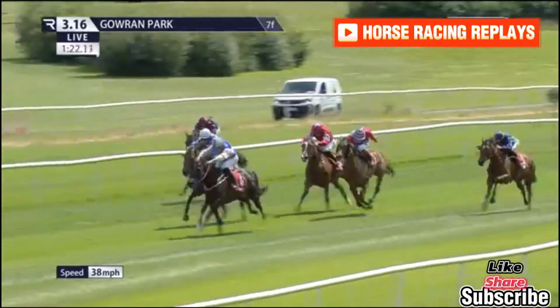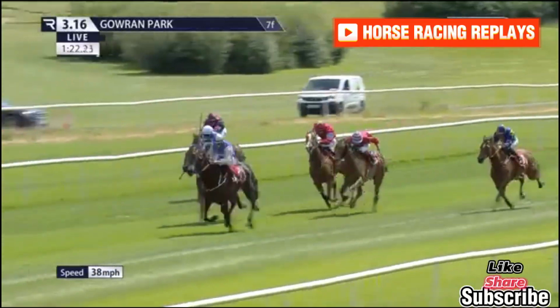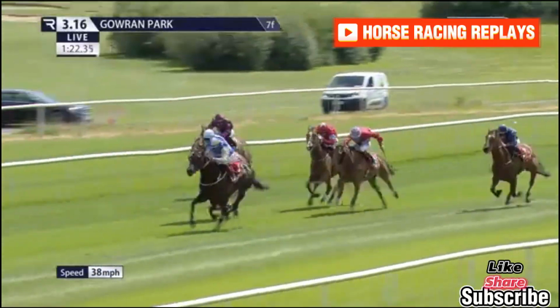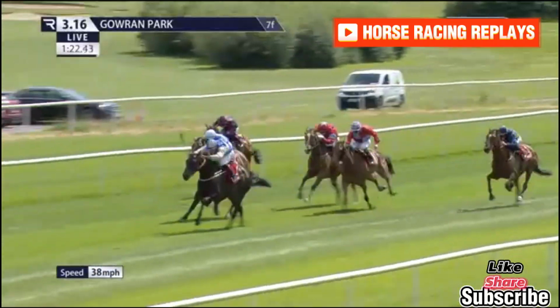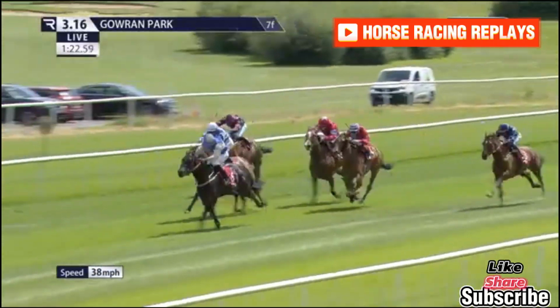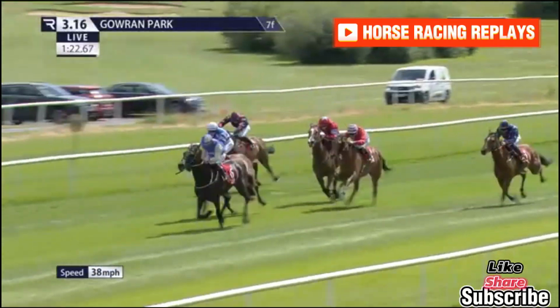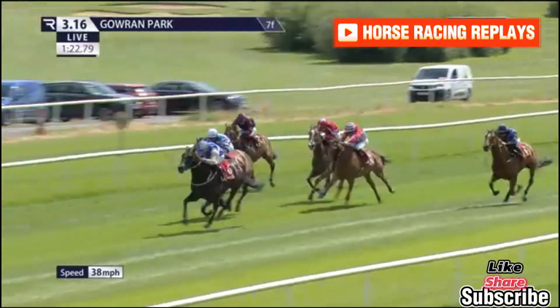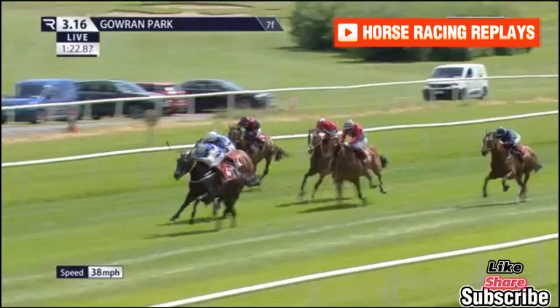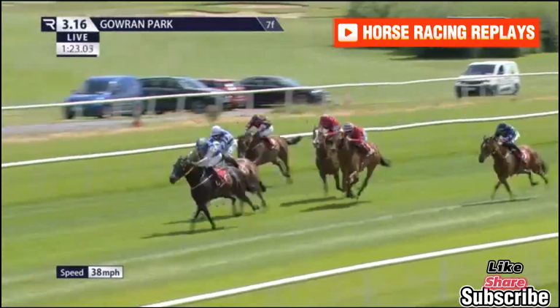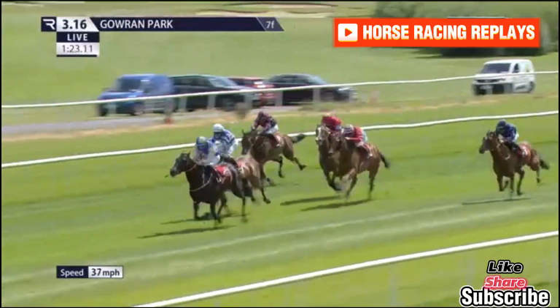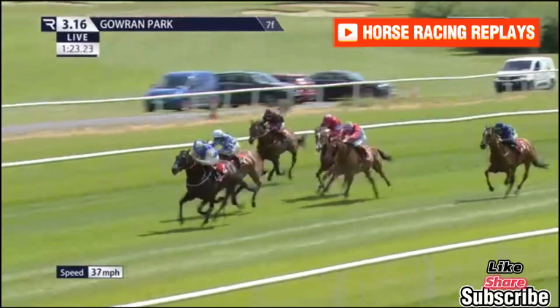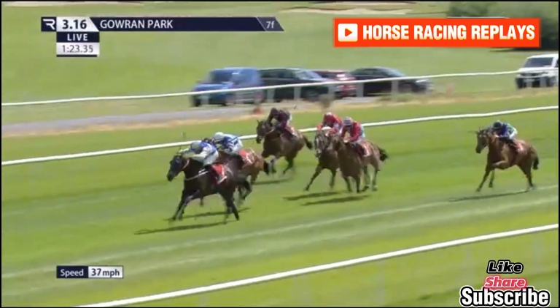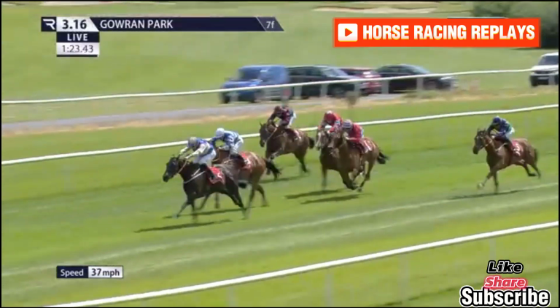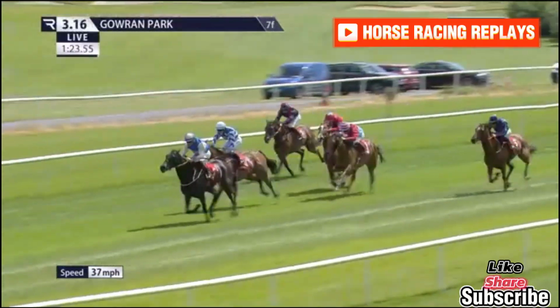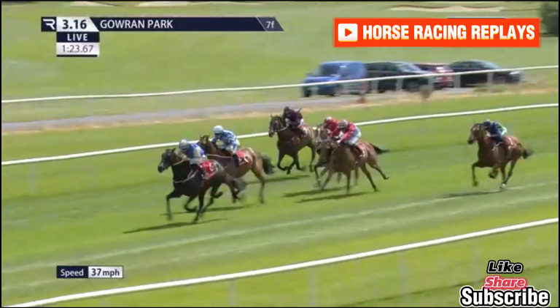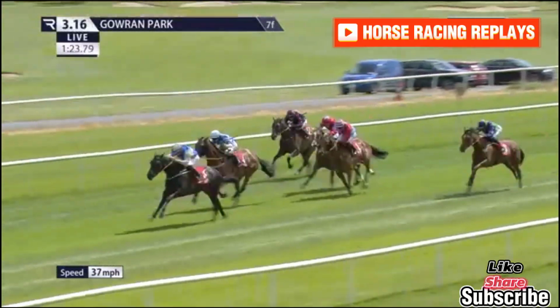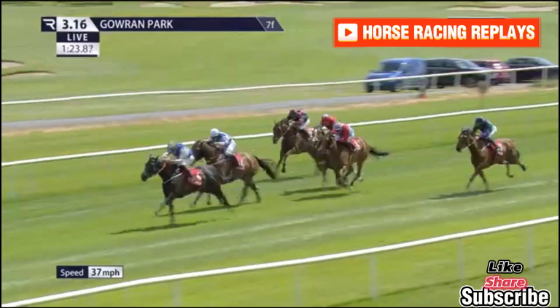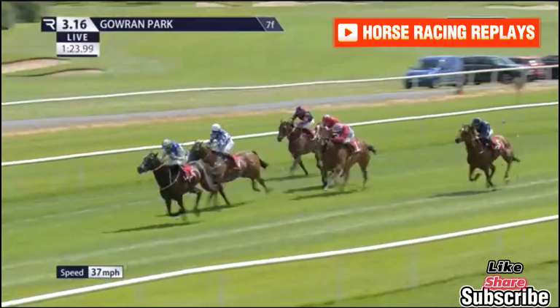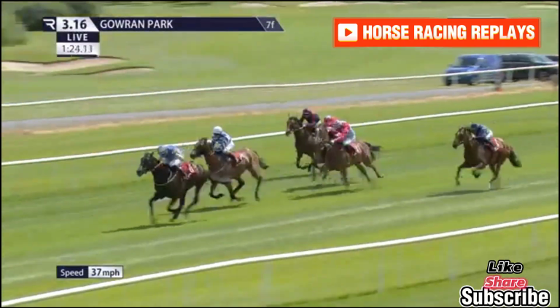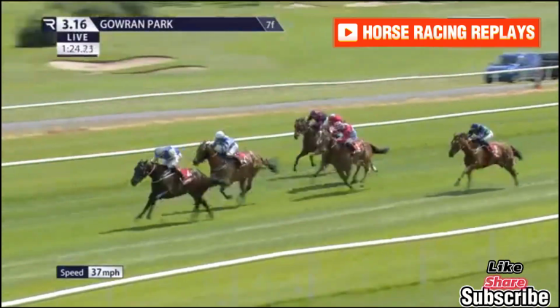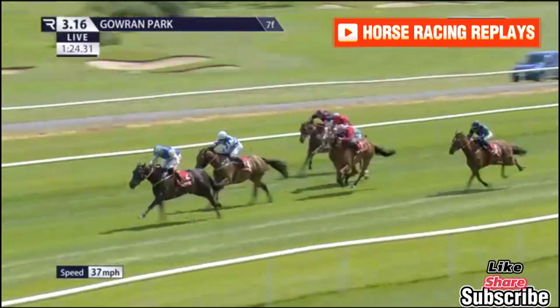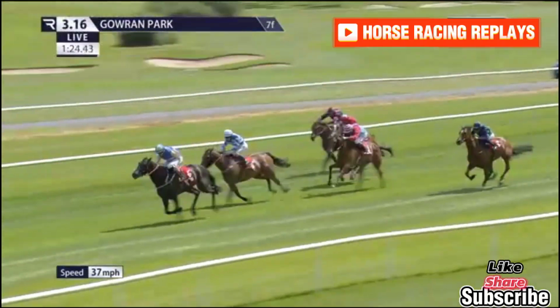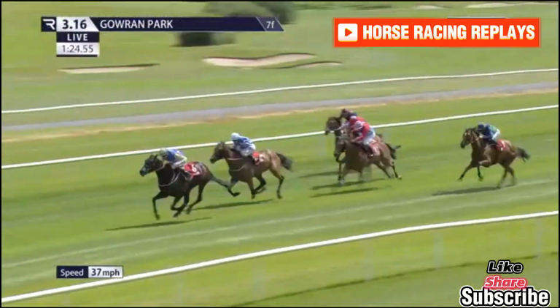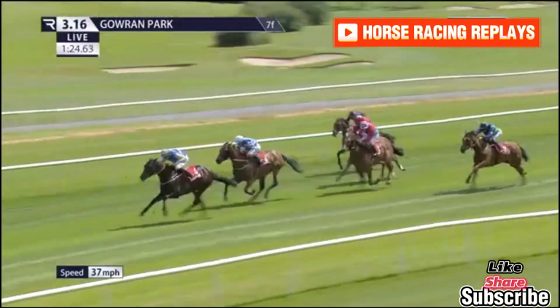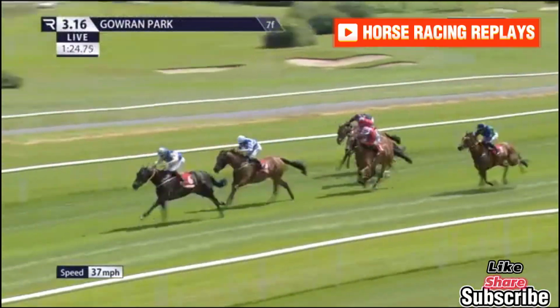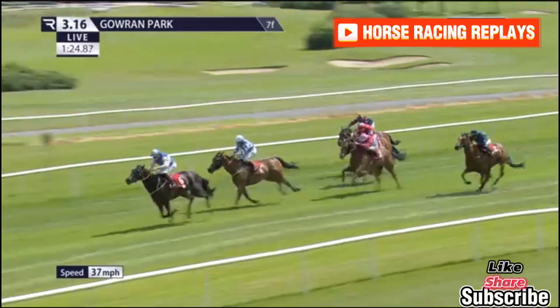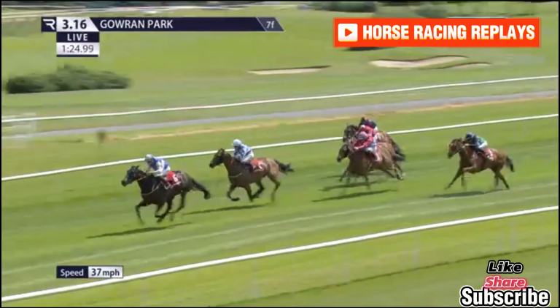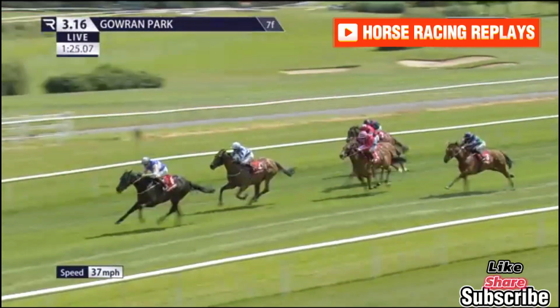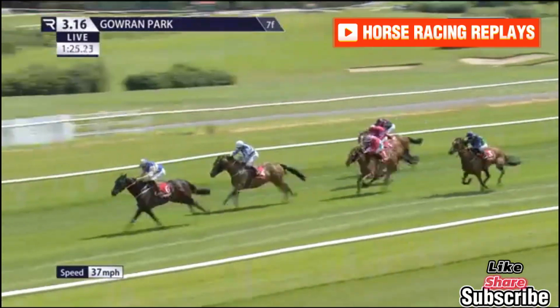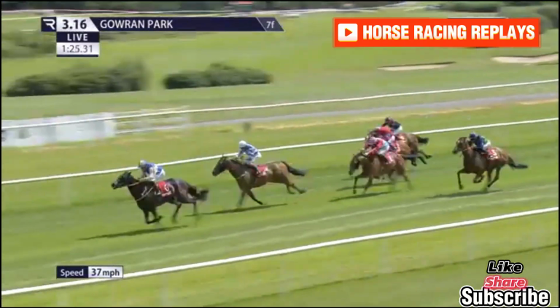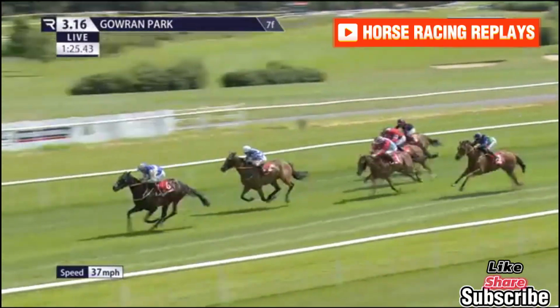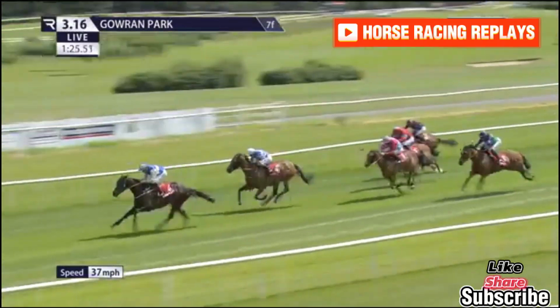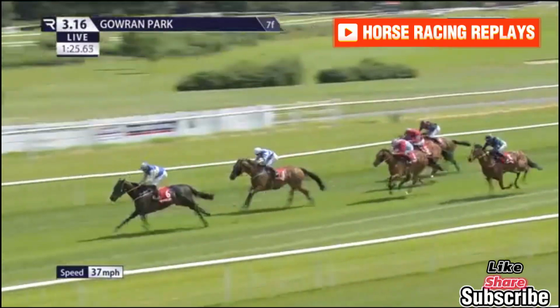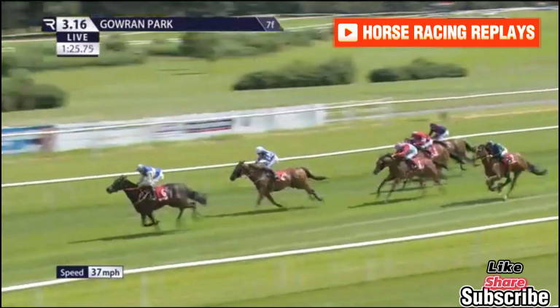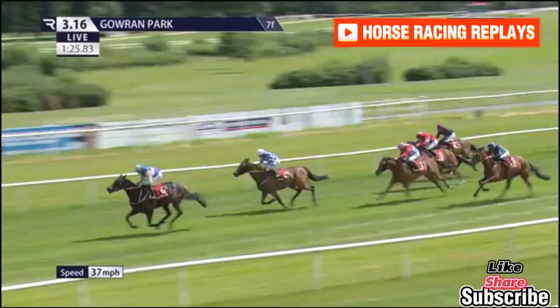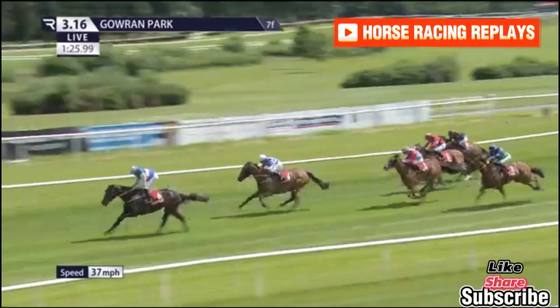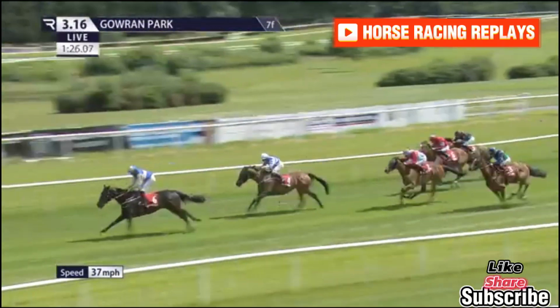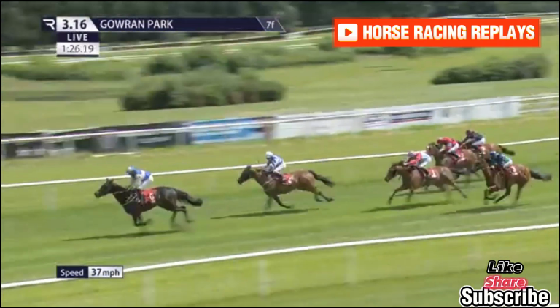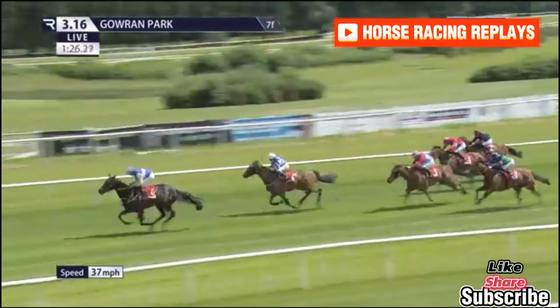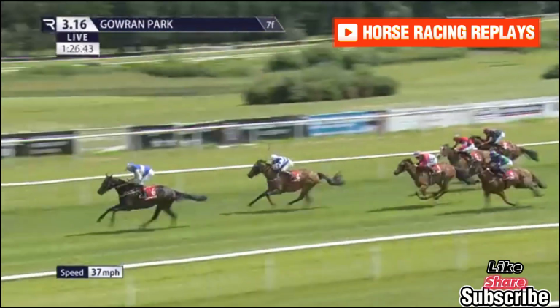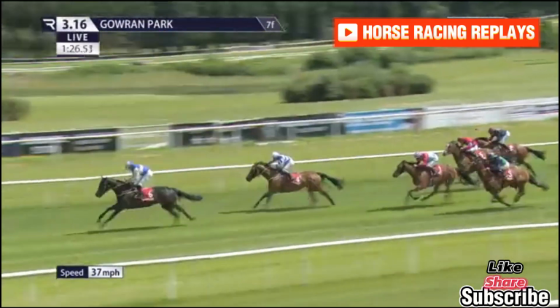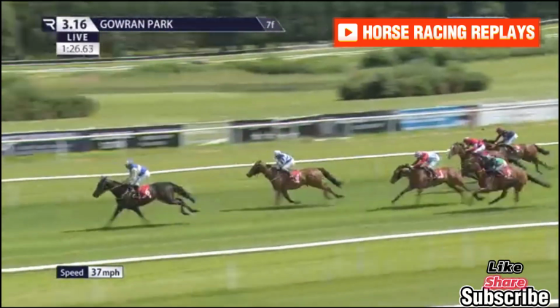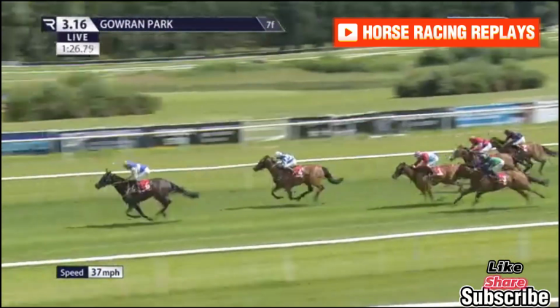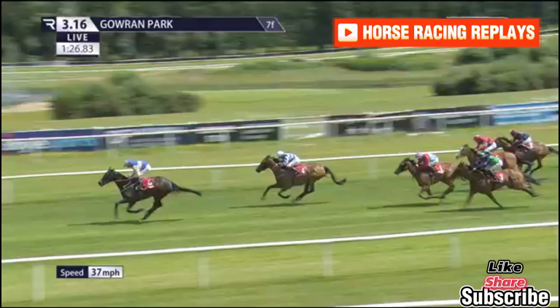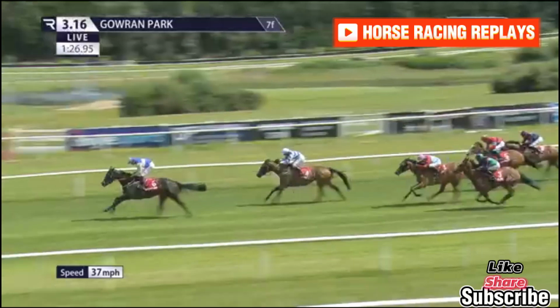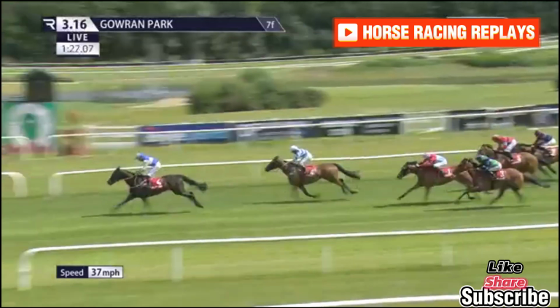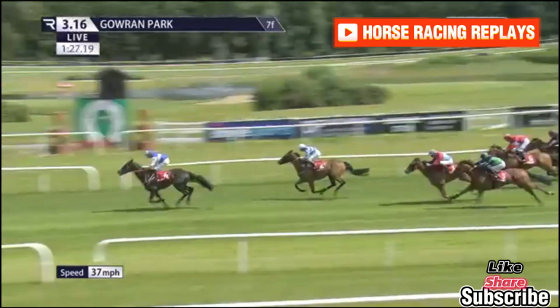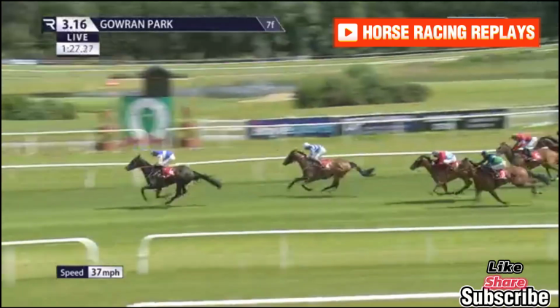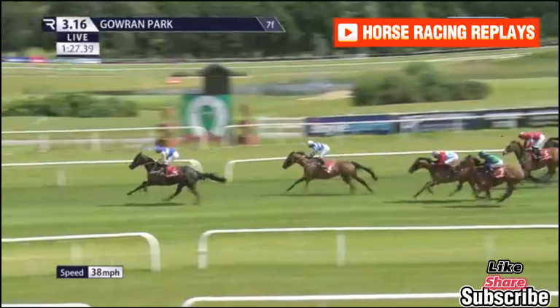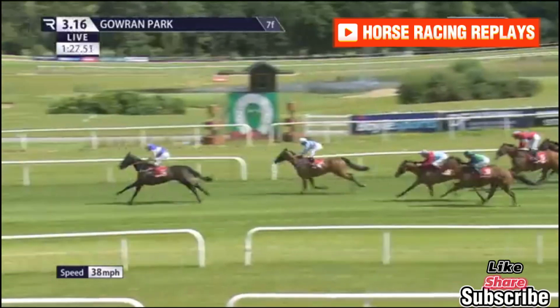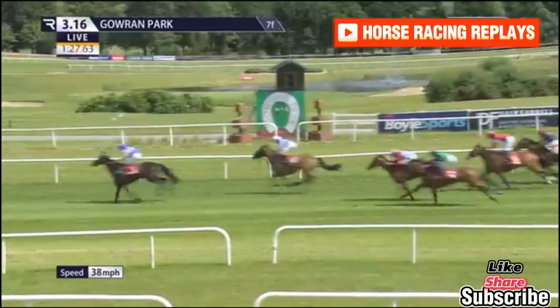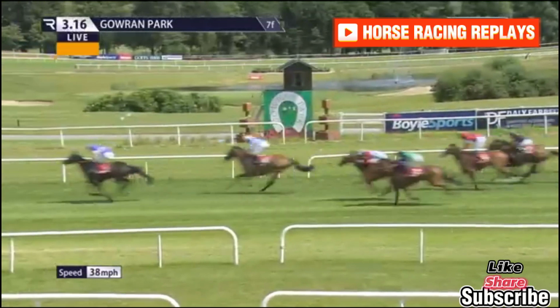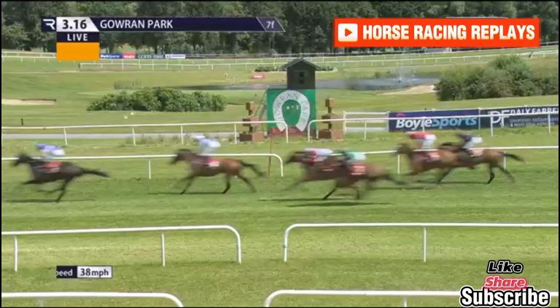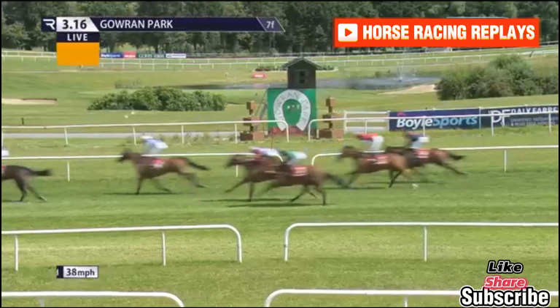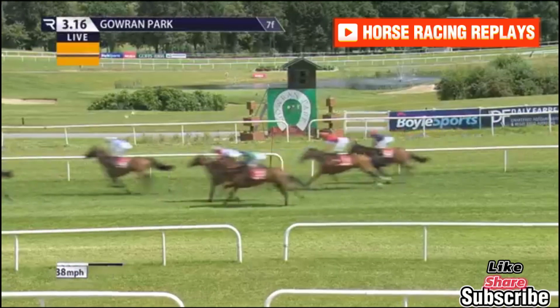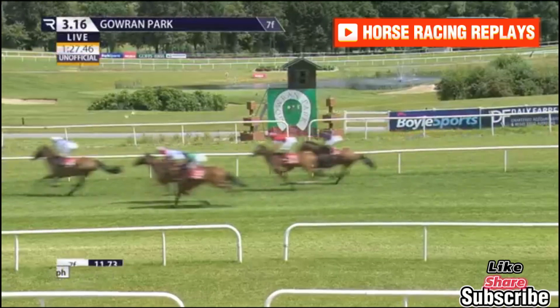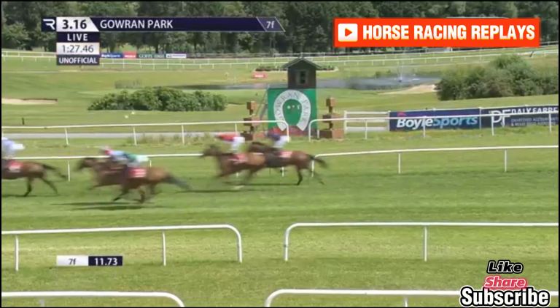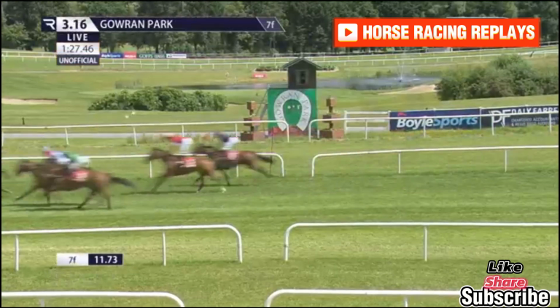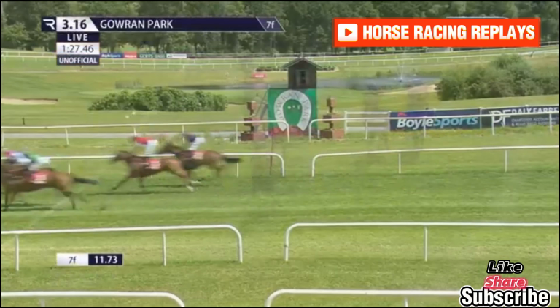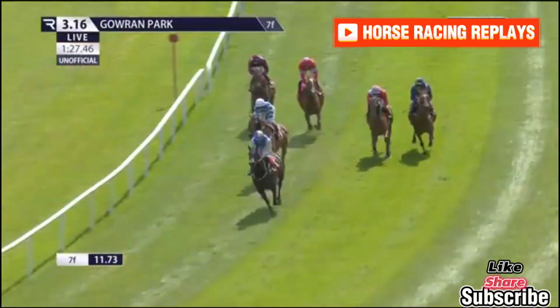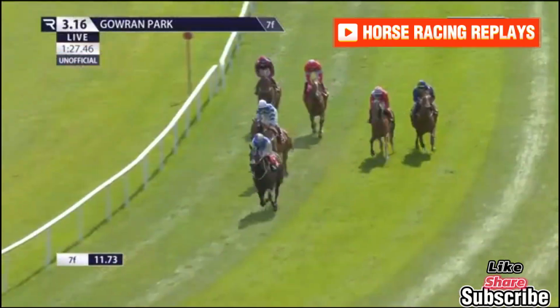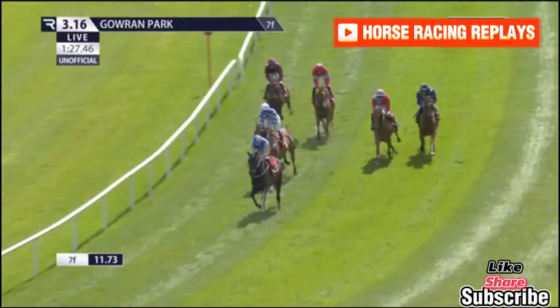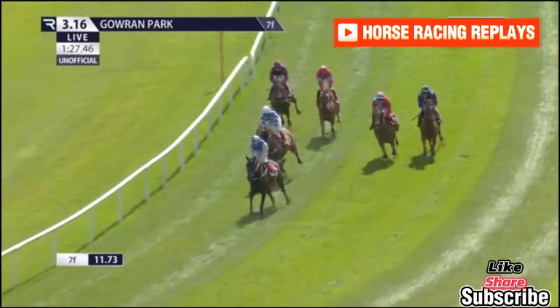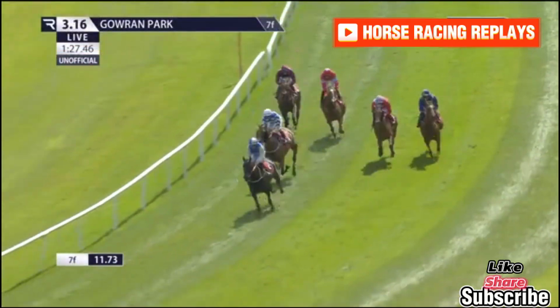It's Eleanor Dashwood who's finishing off the best under Ronan Whelan, and draws away to score from Barnhill Rose, Sluice.